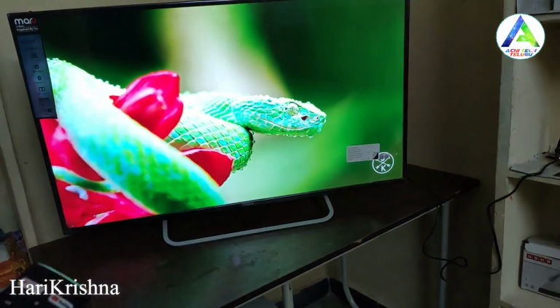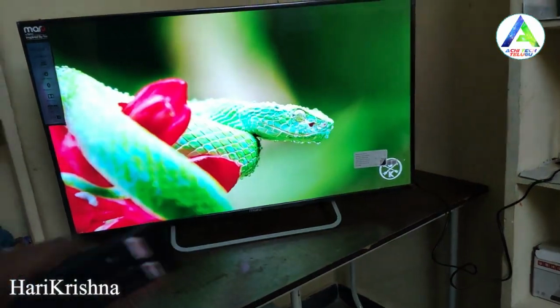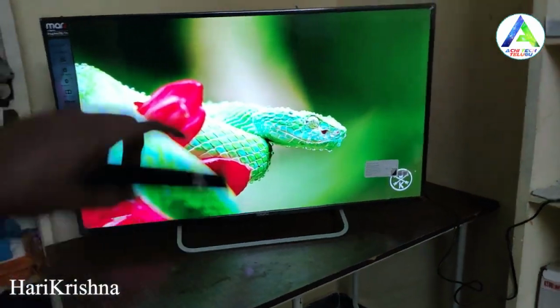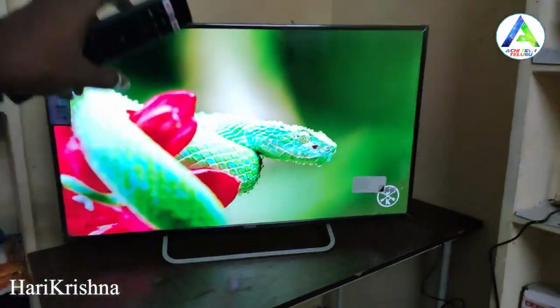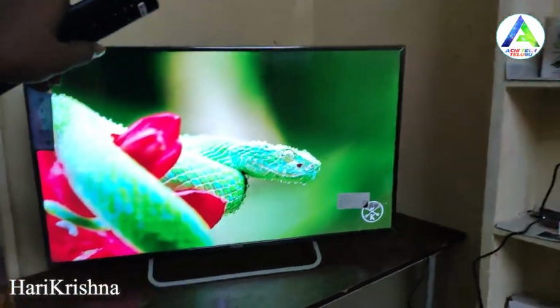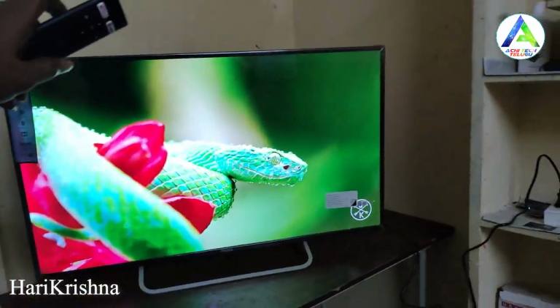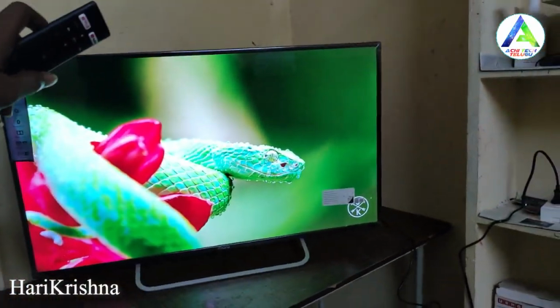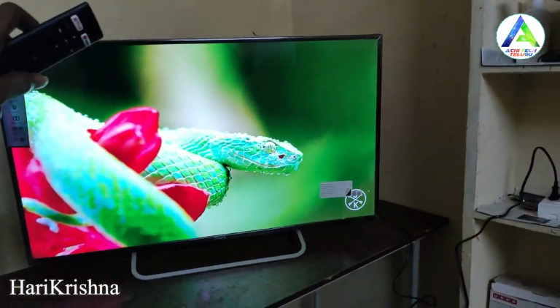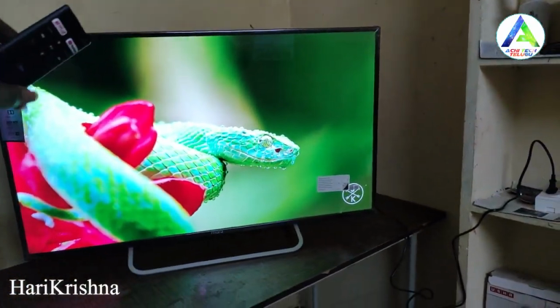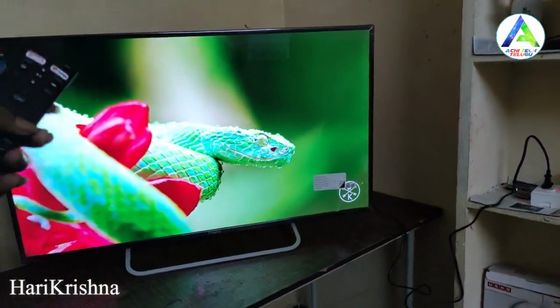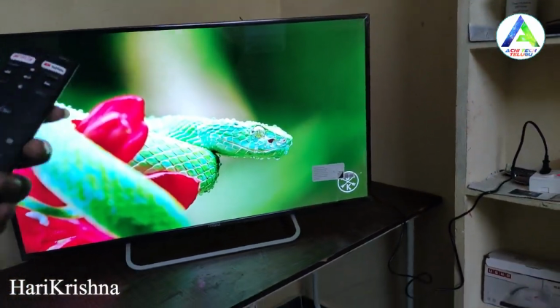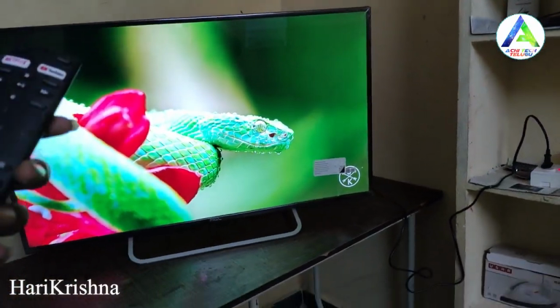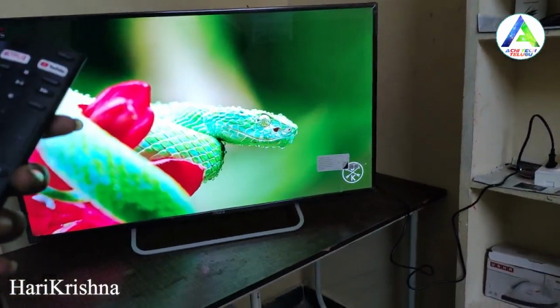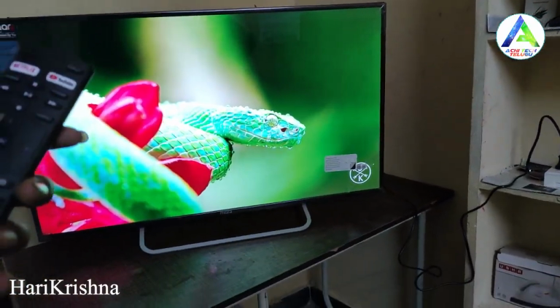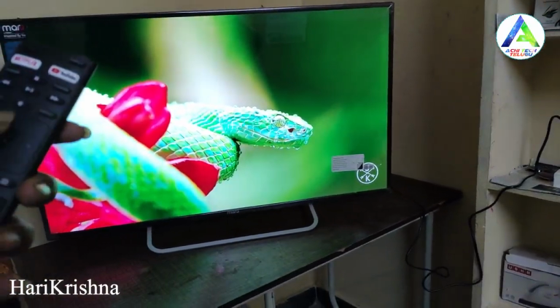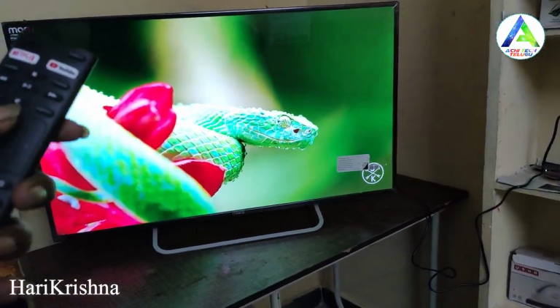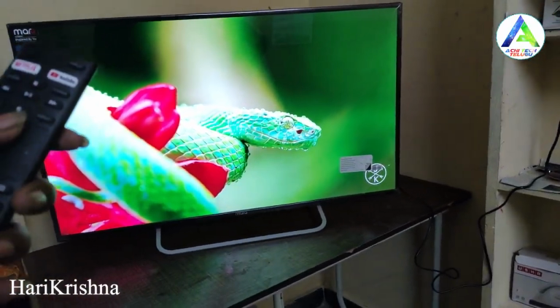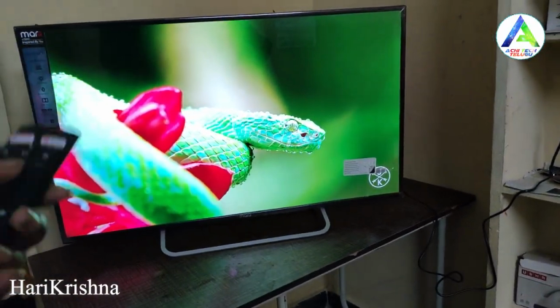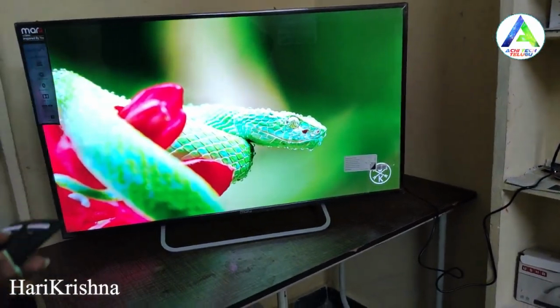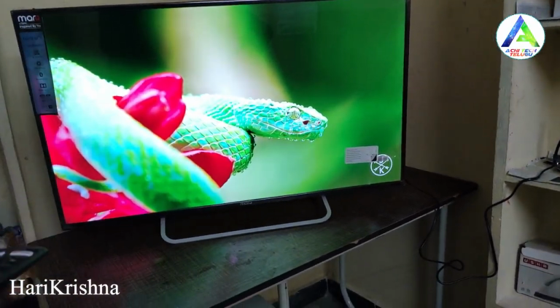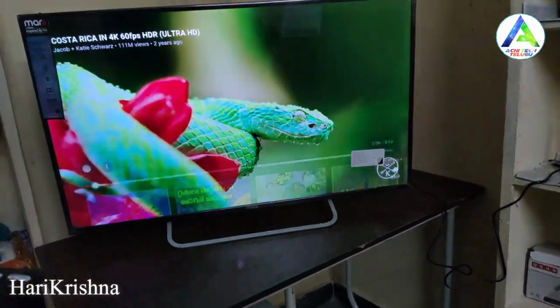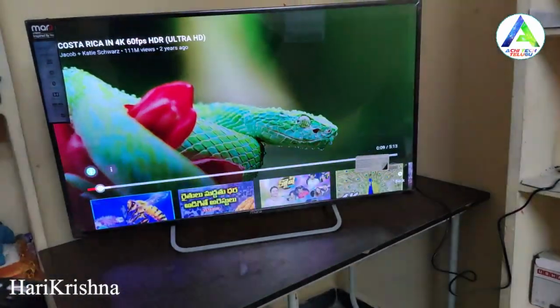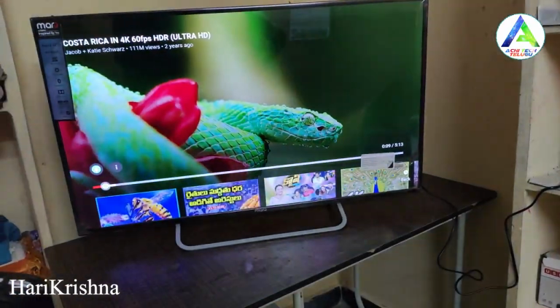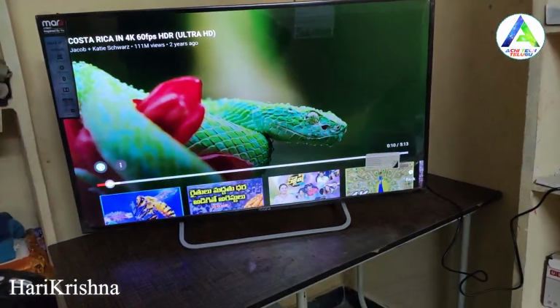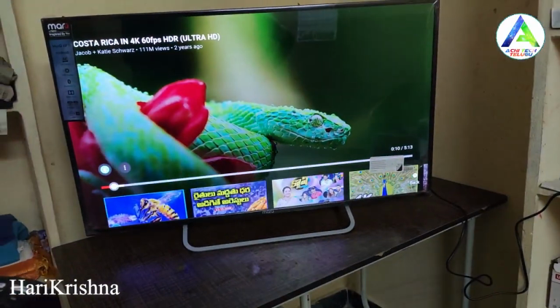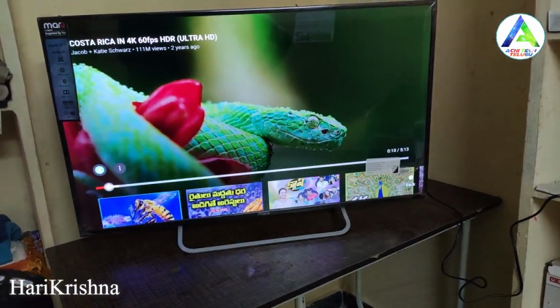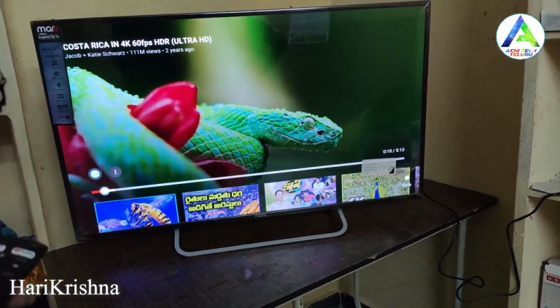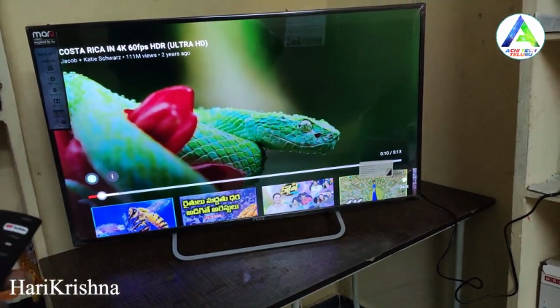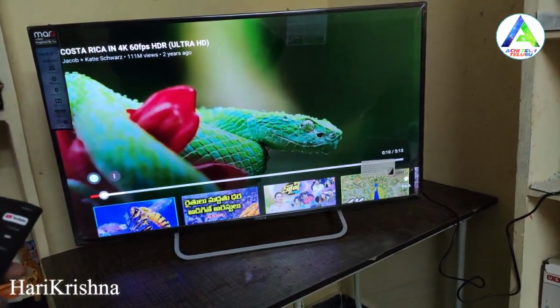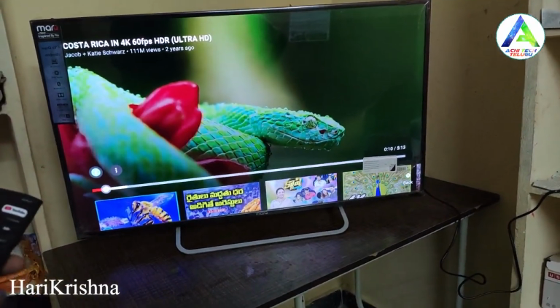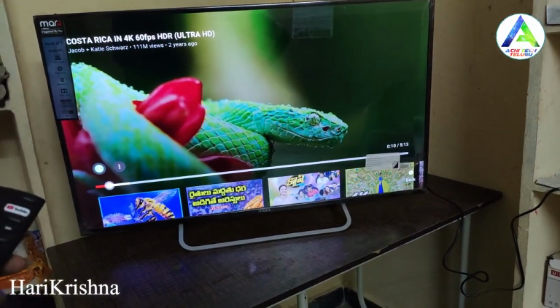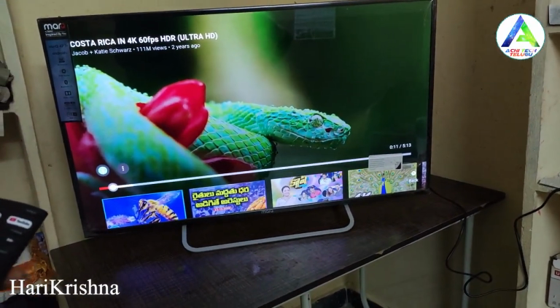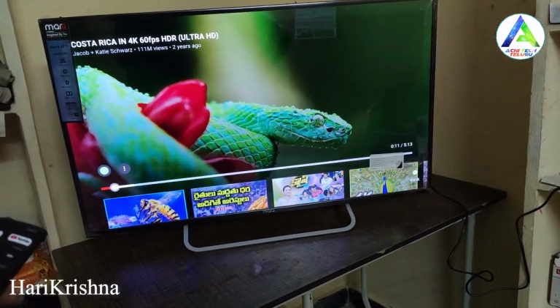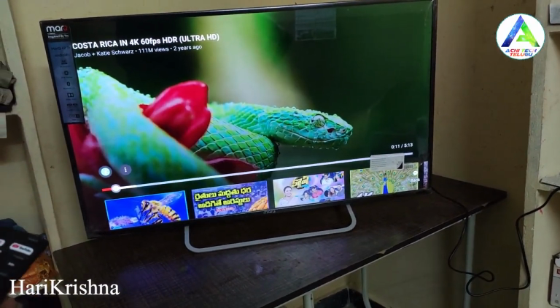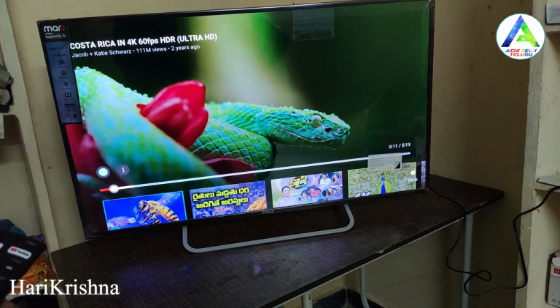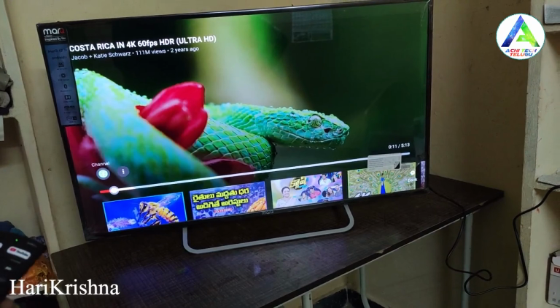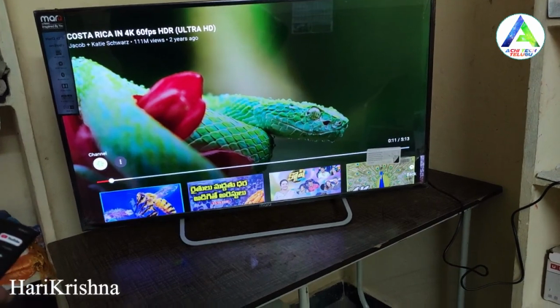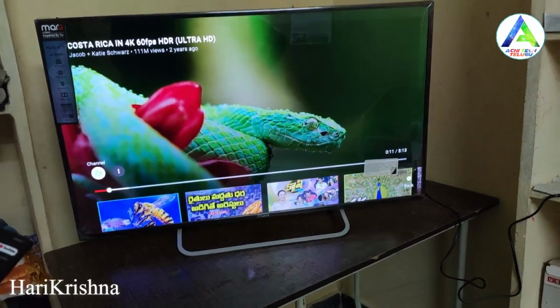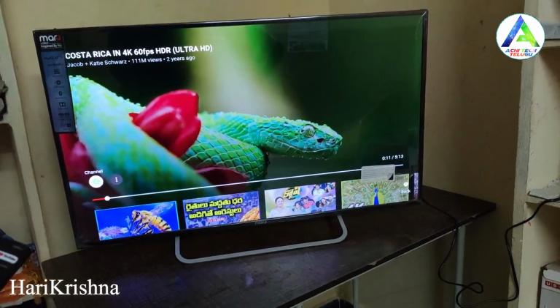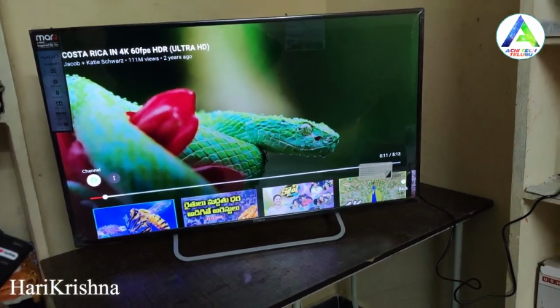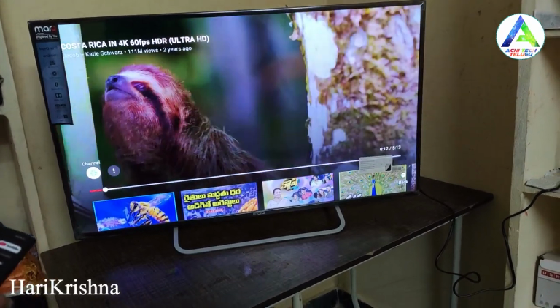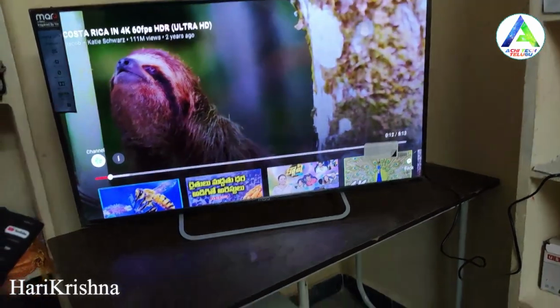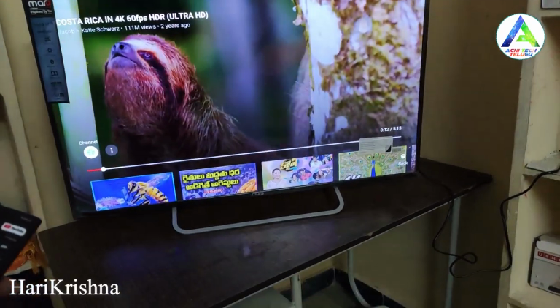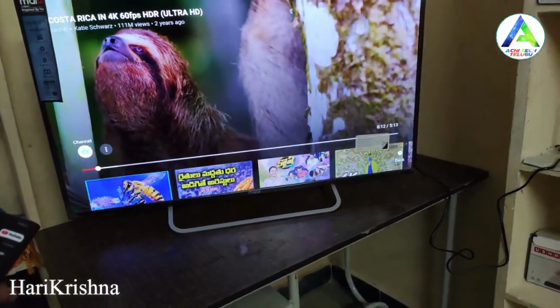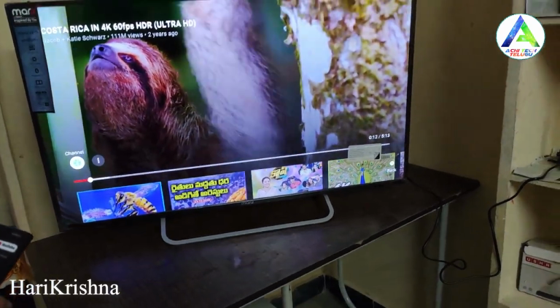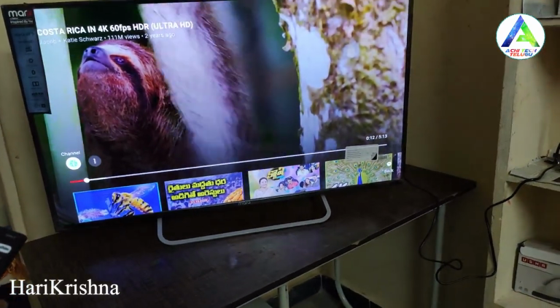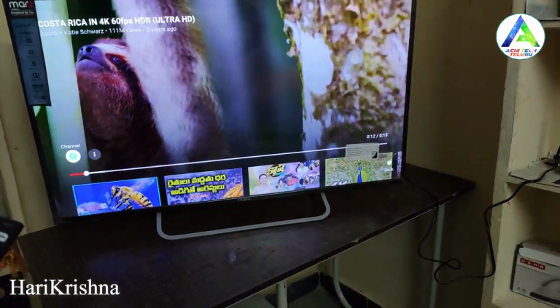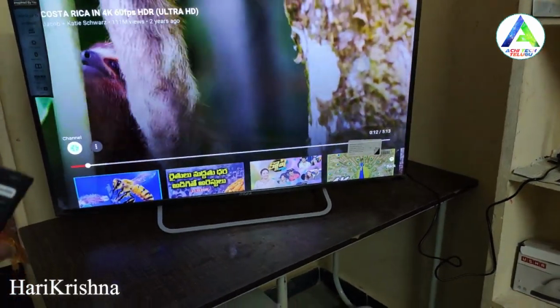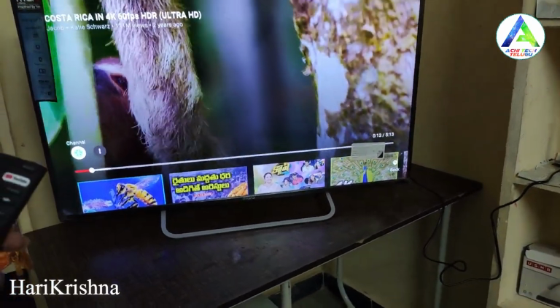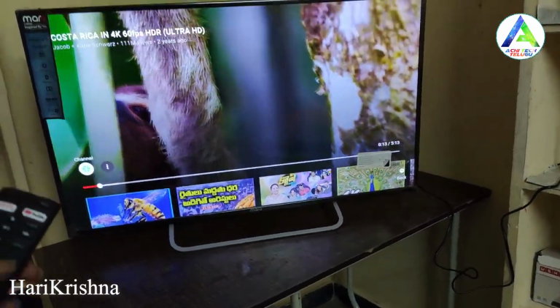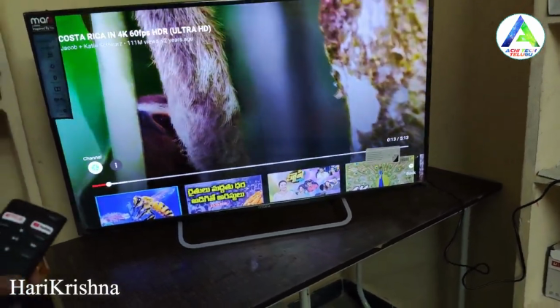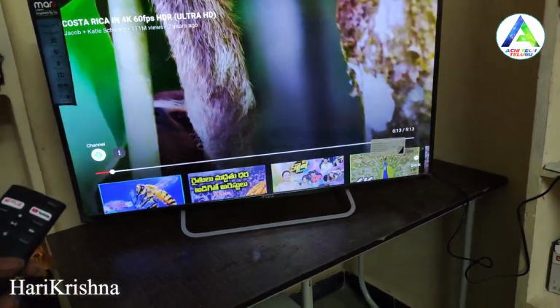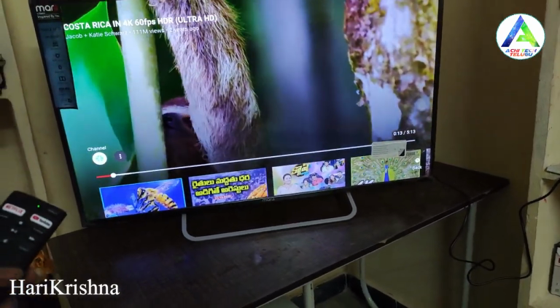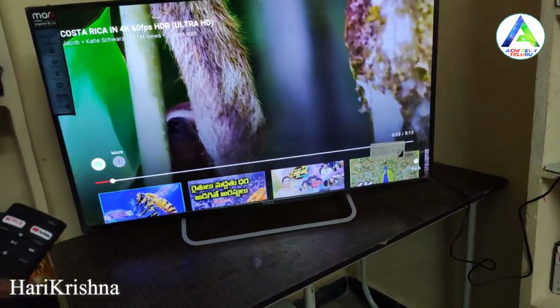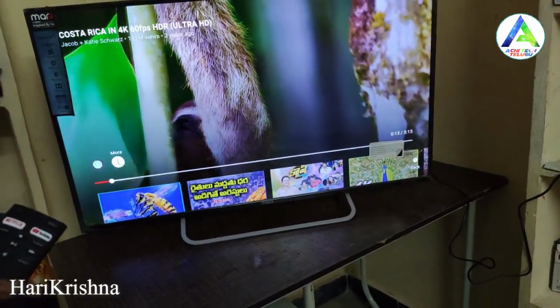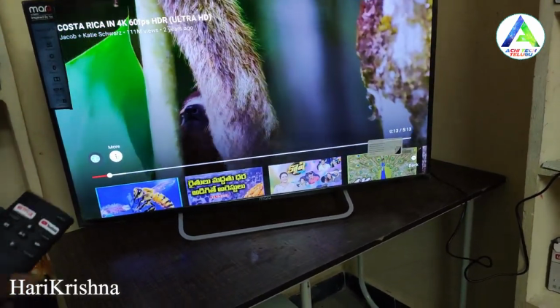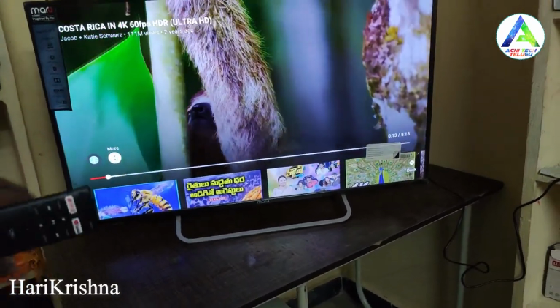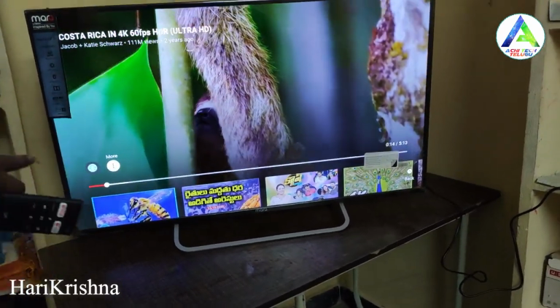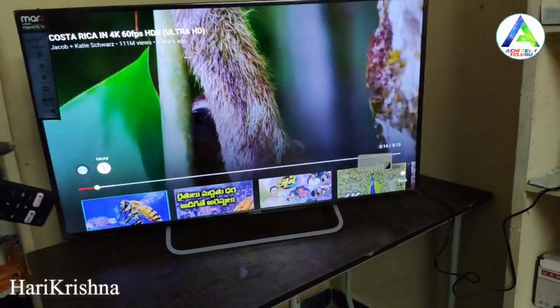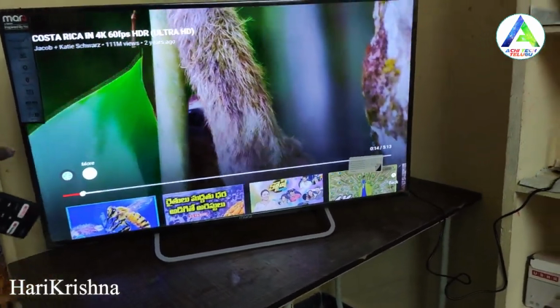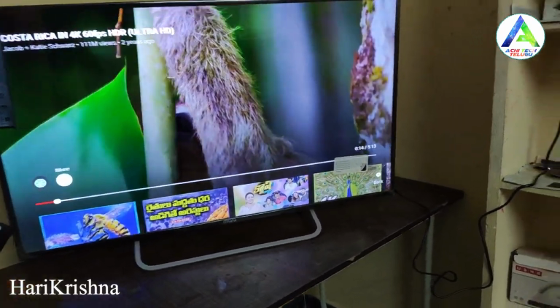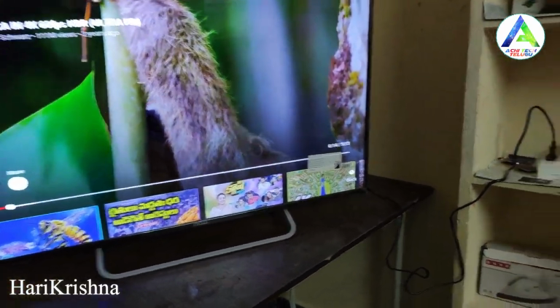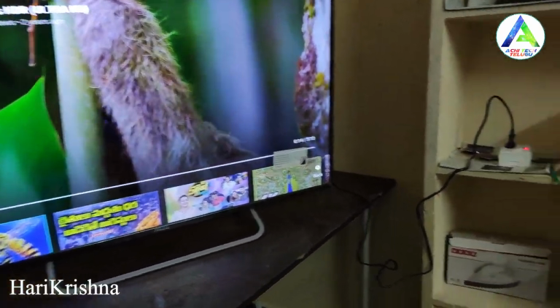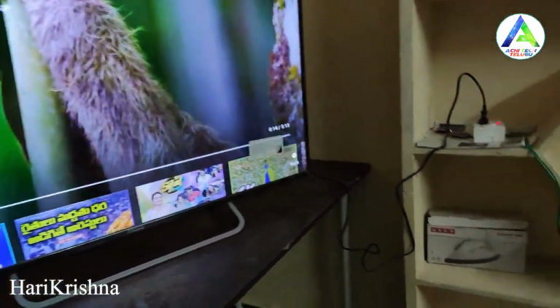Now we are going to watch a 4K demo video on YouTube to check the resolution and picture quality.